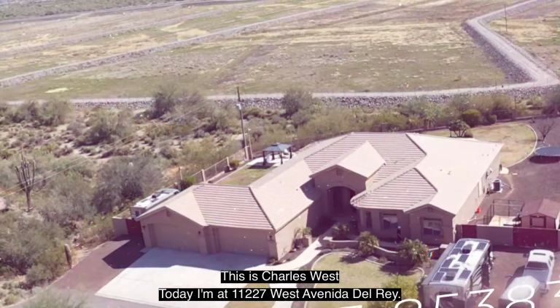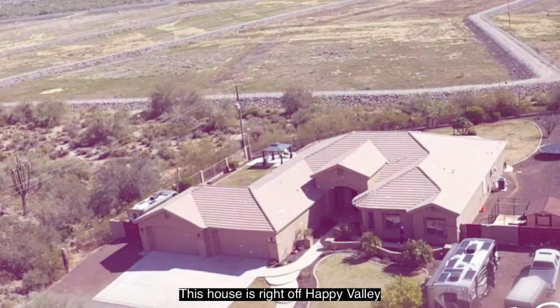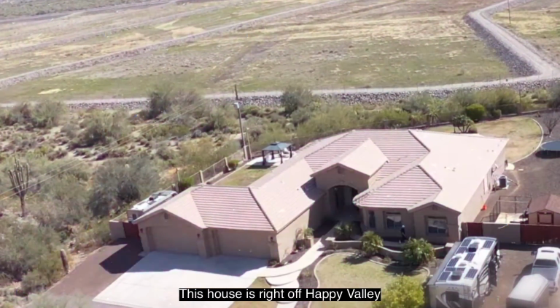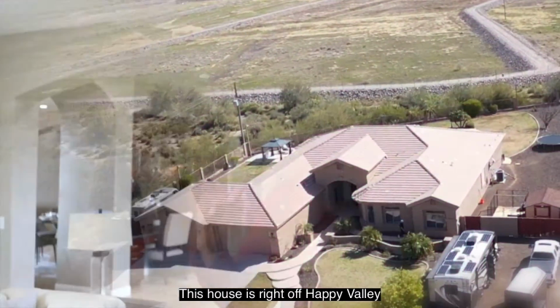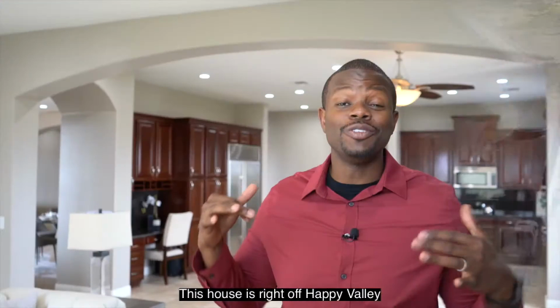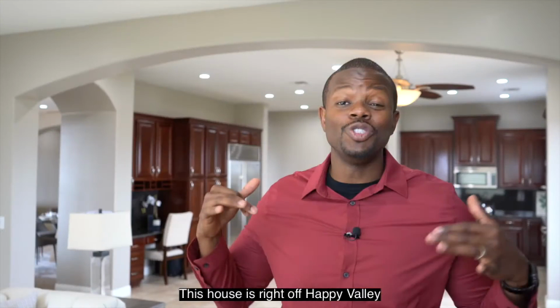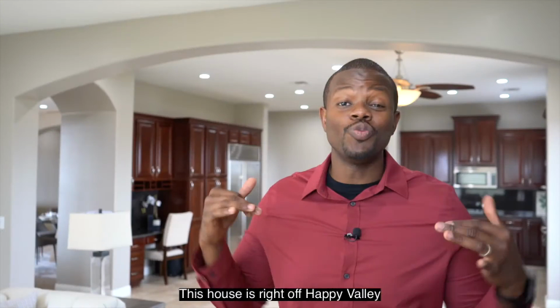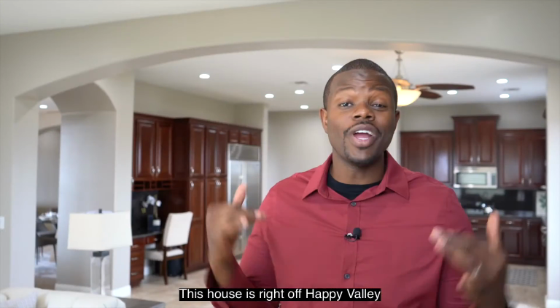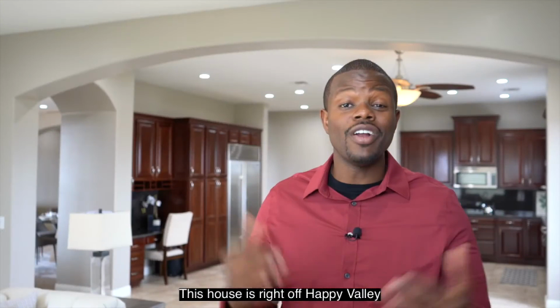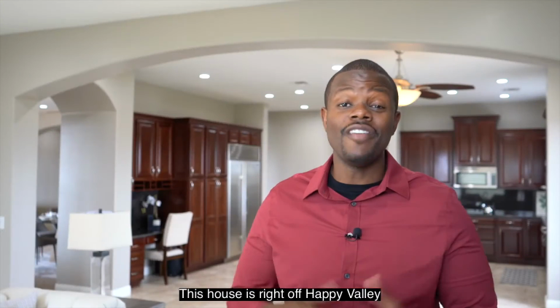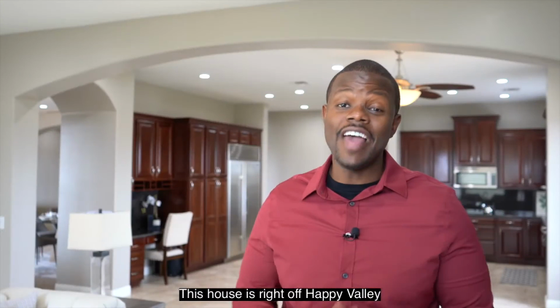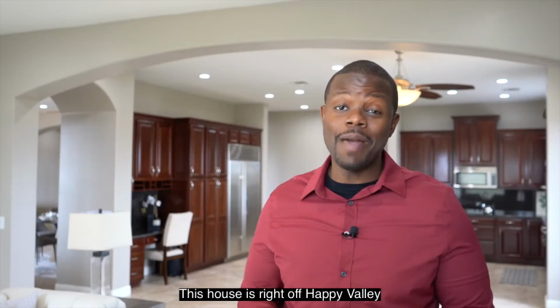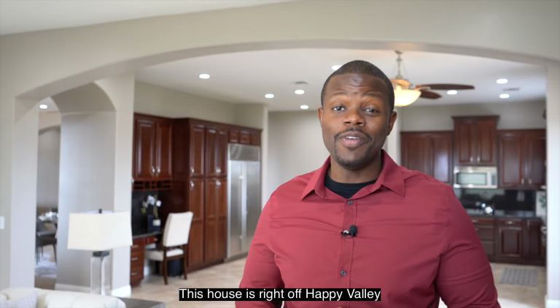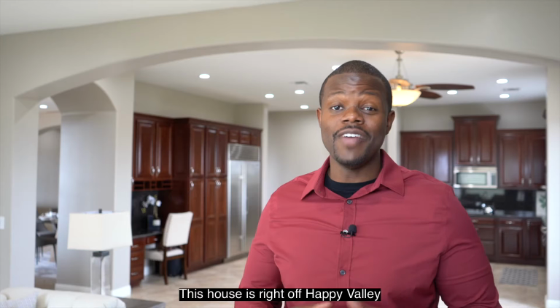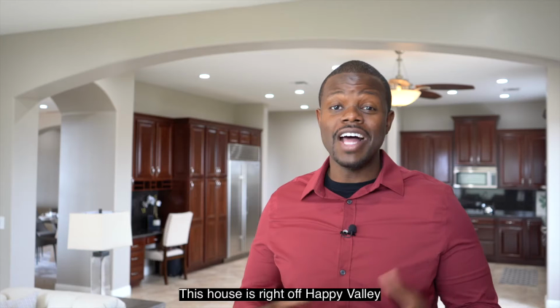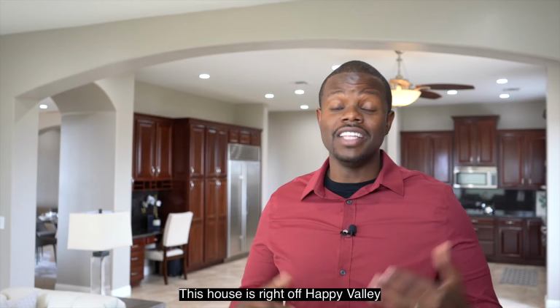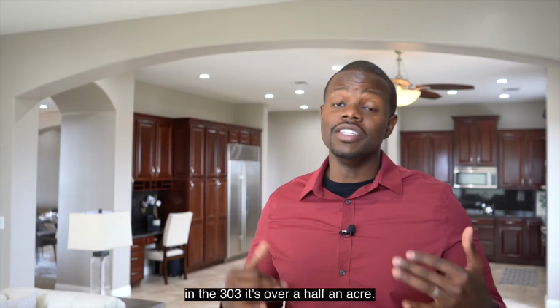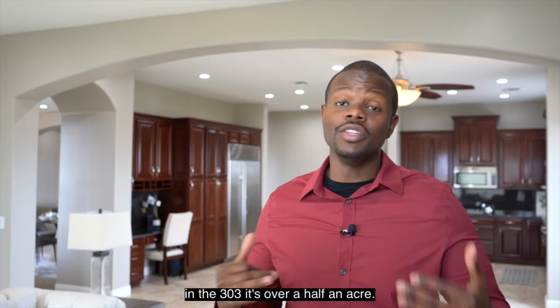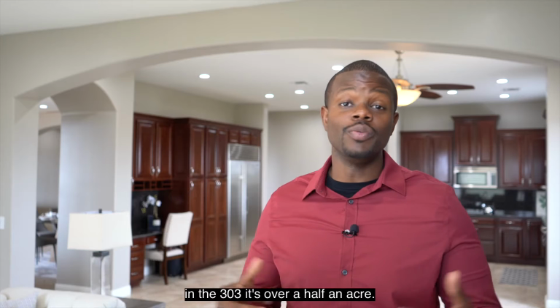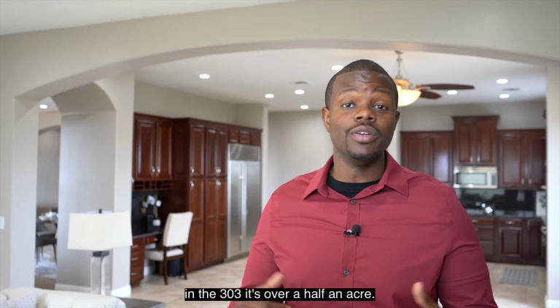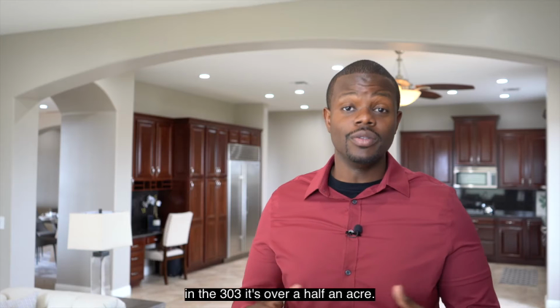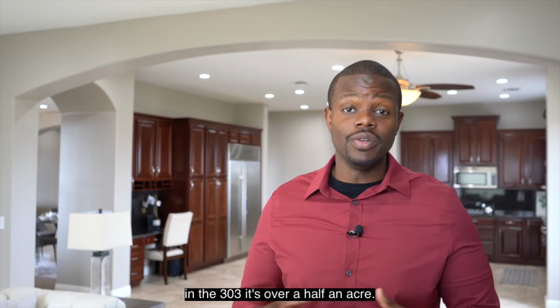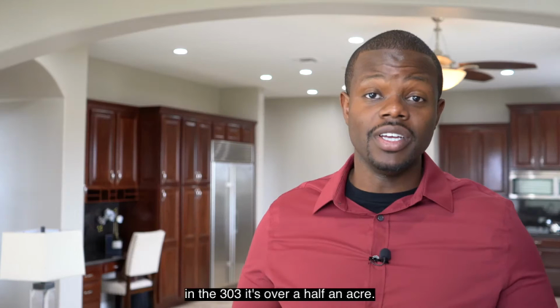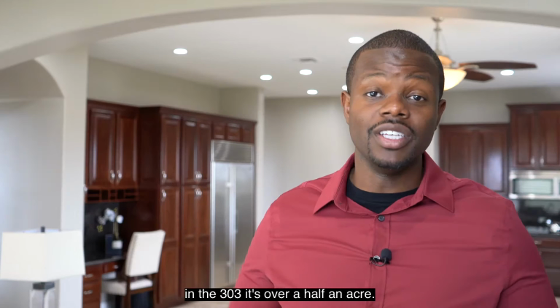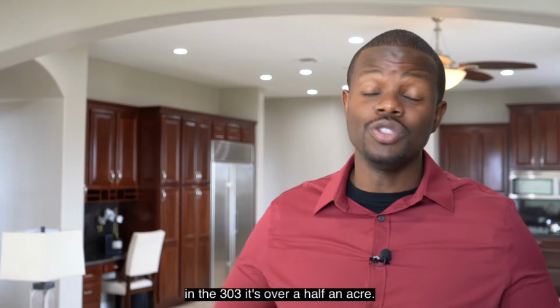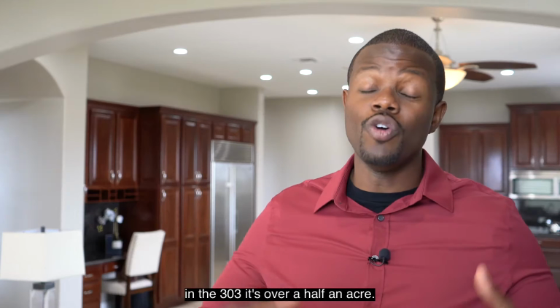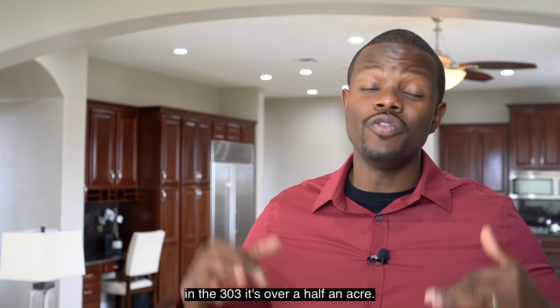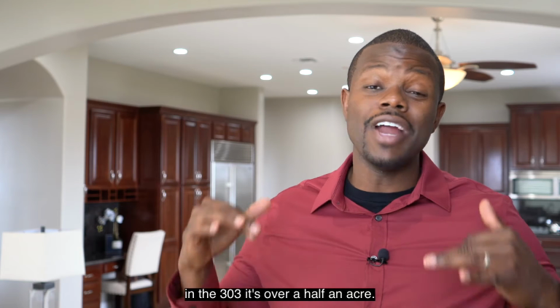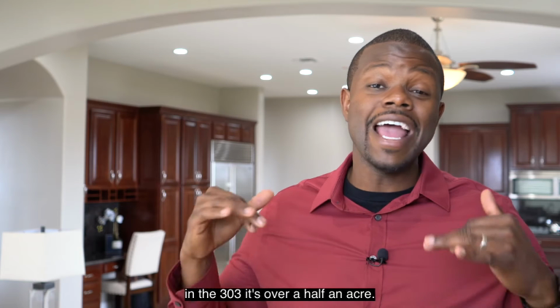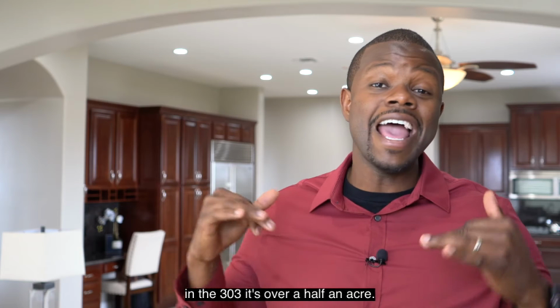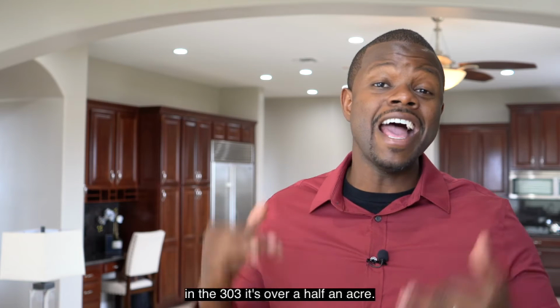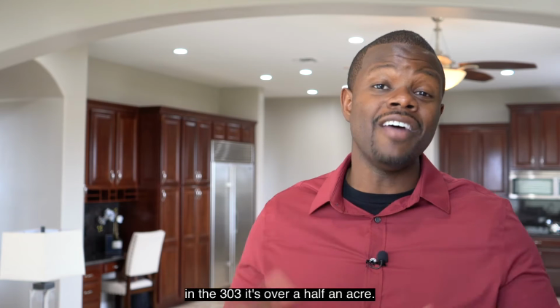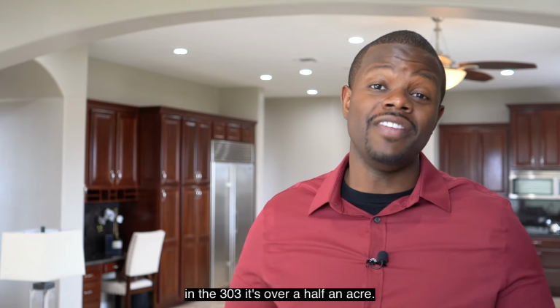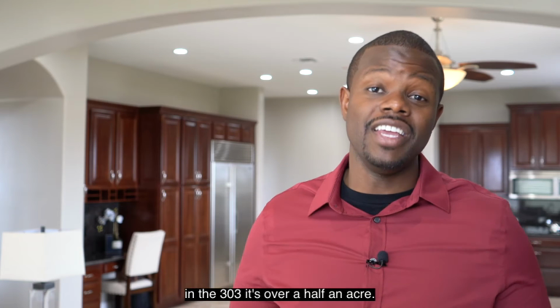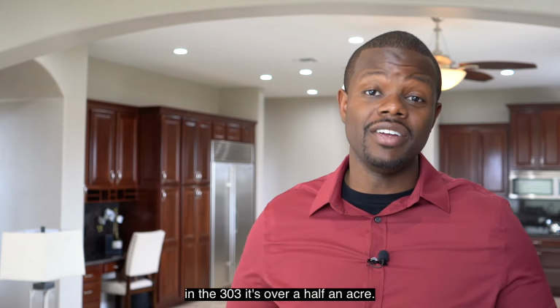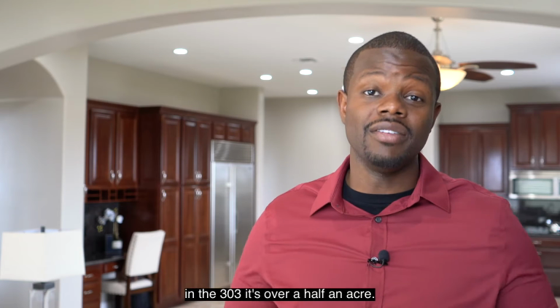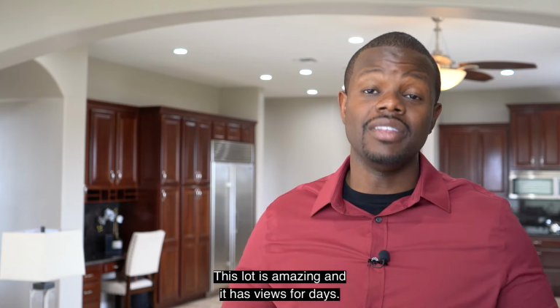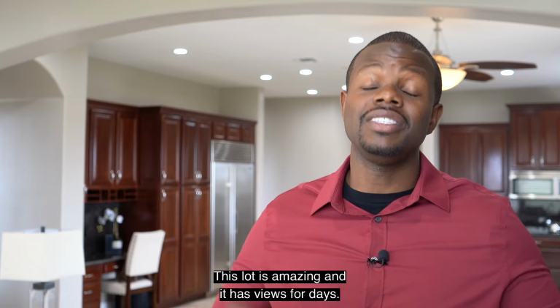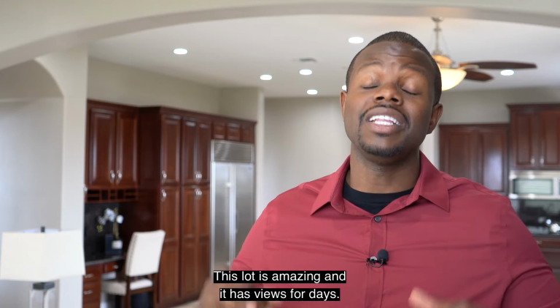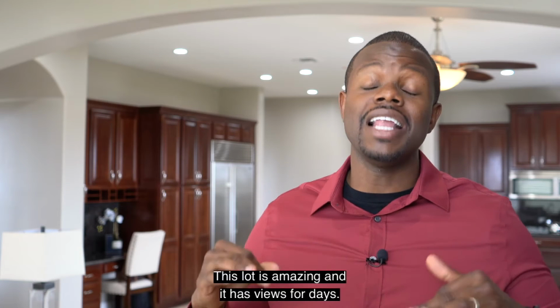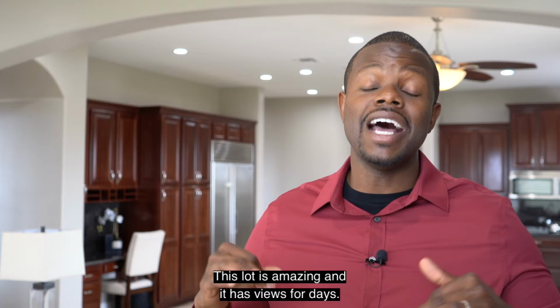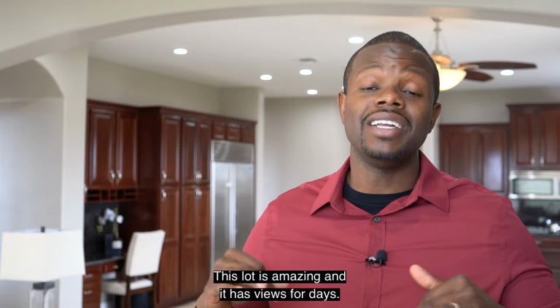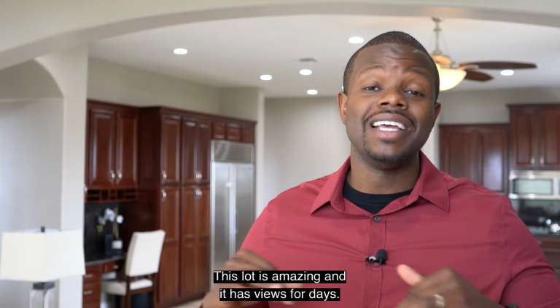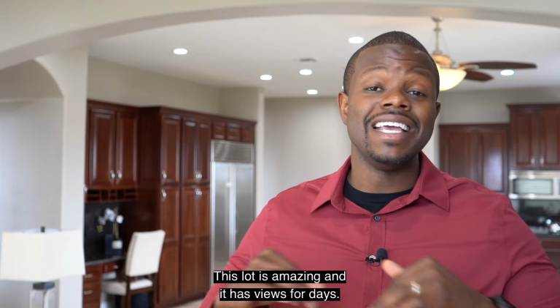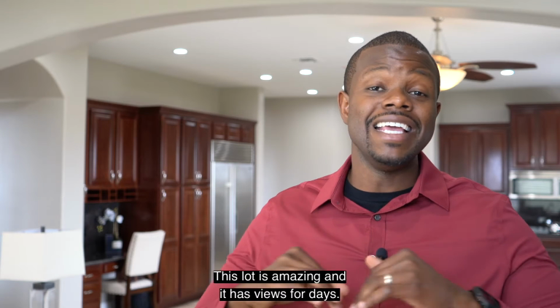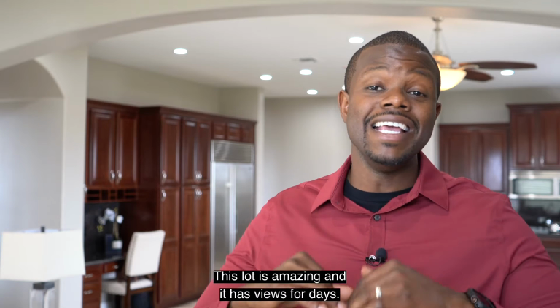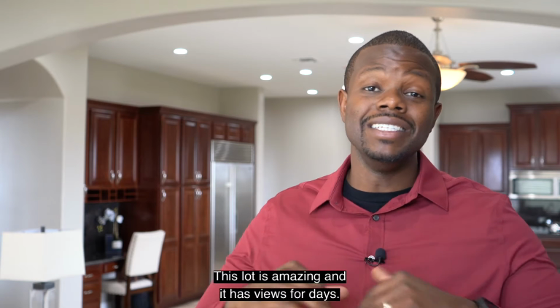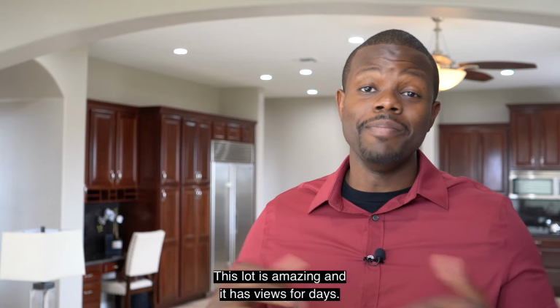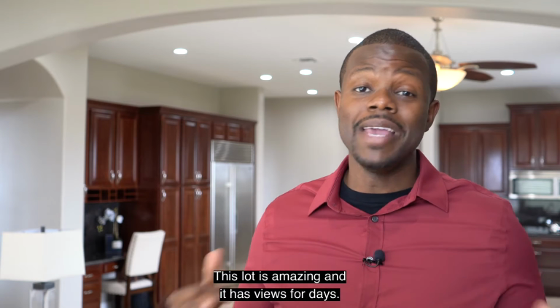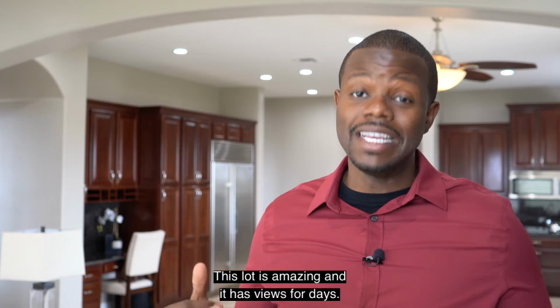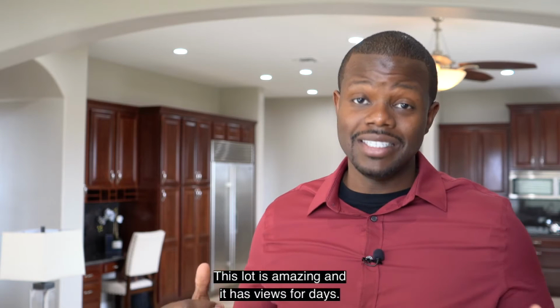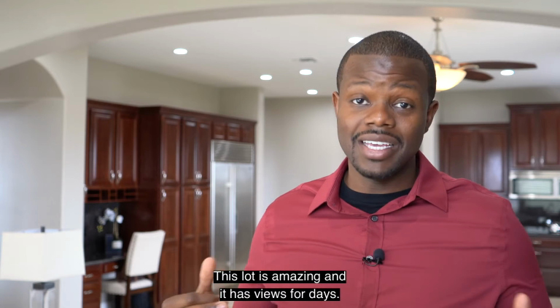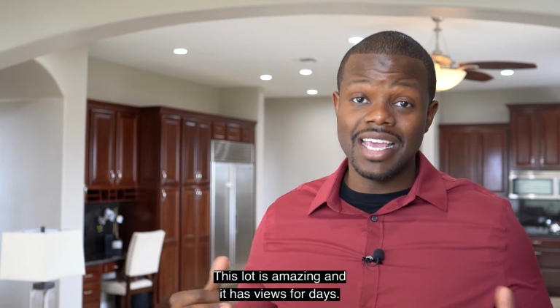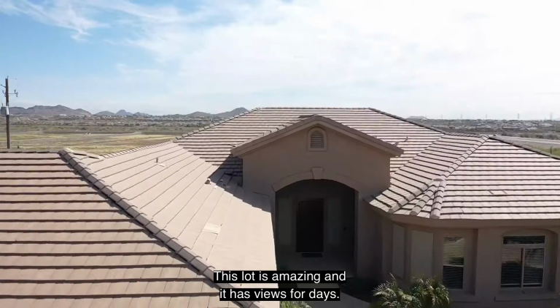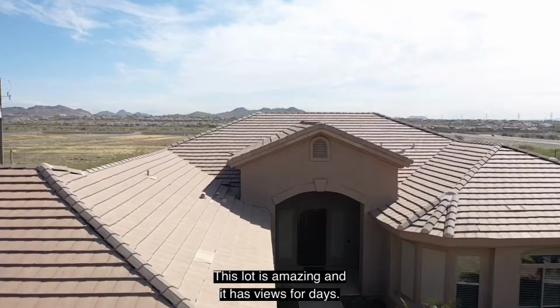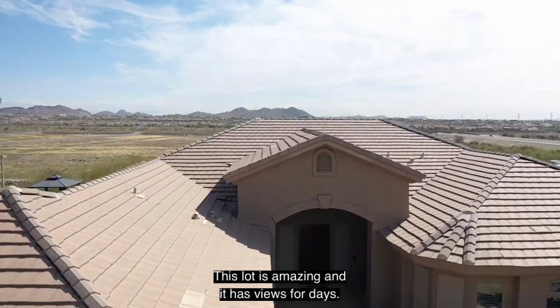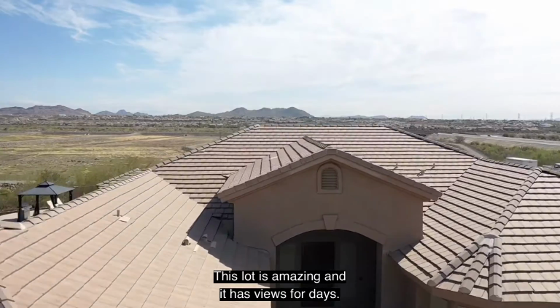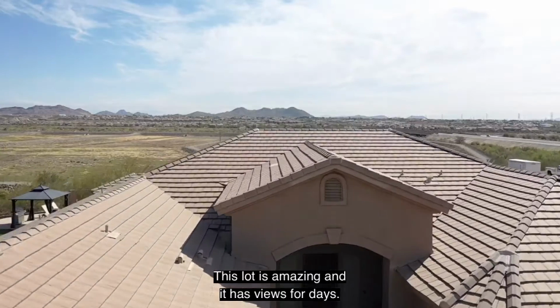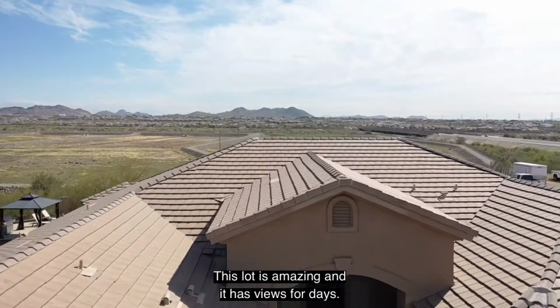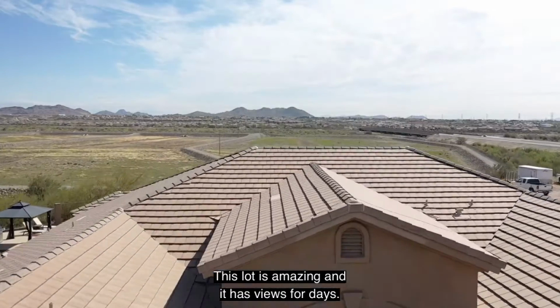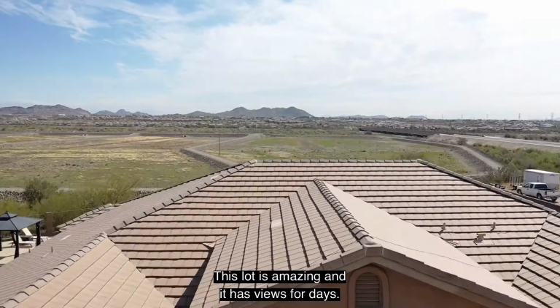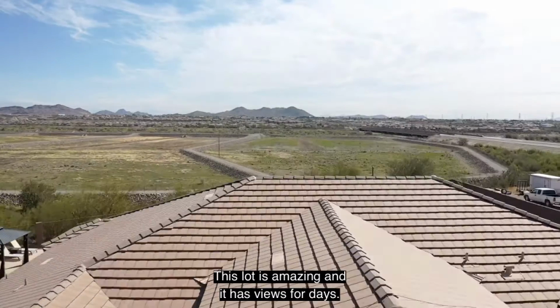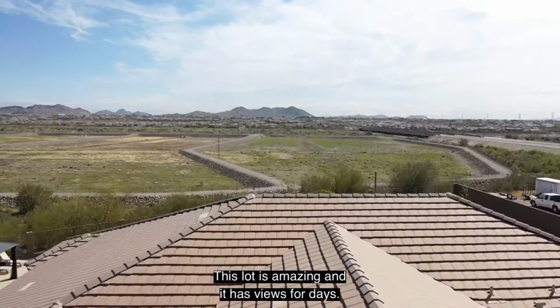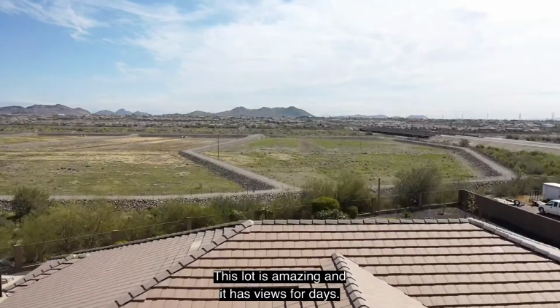This house is right off Happy Valley in the 303. It's over a half an acre — this lot is amazing, and it has views for days.